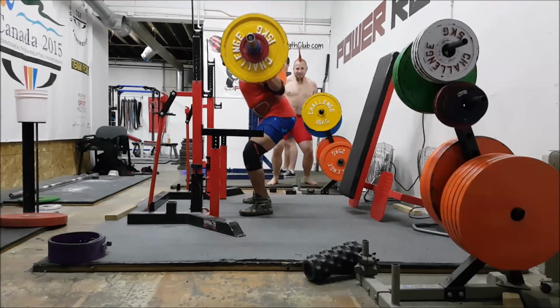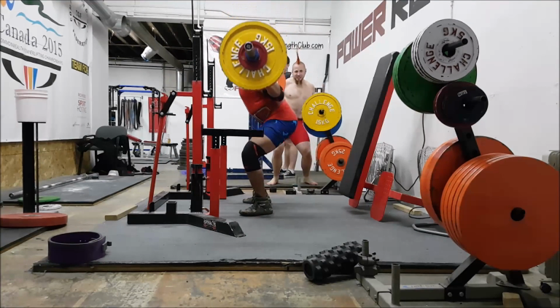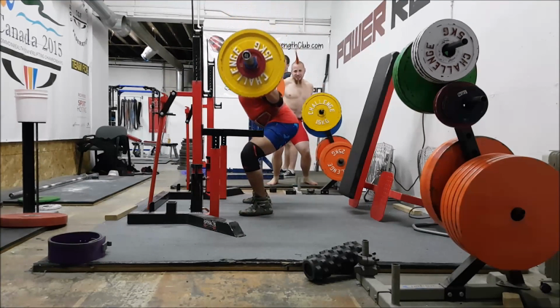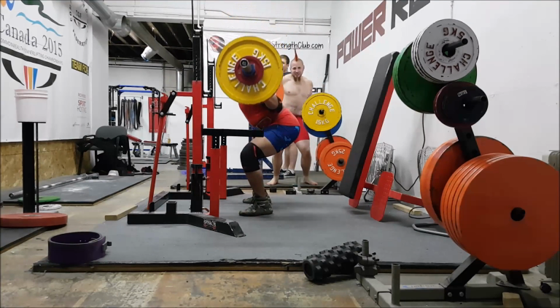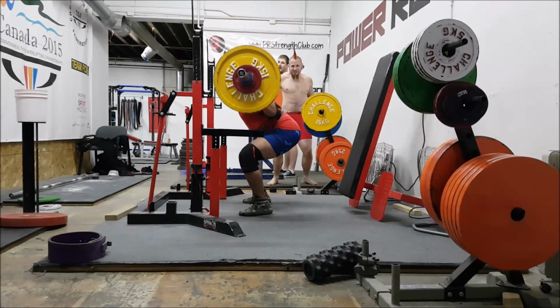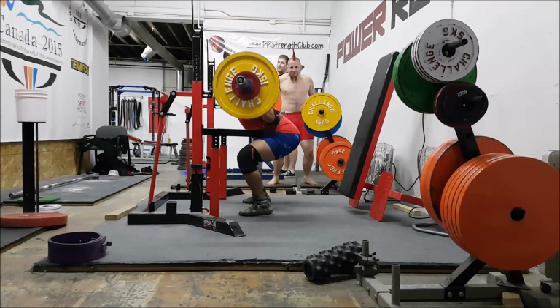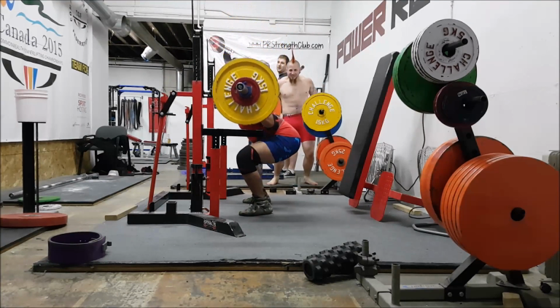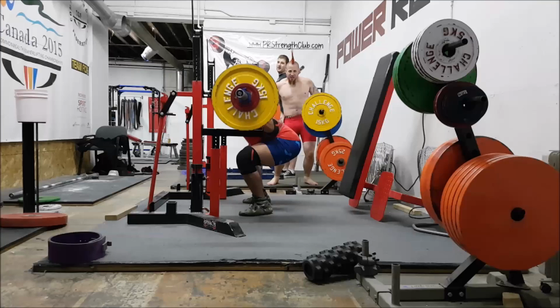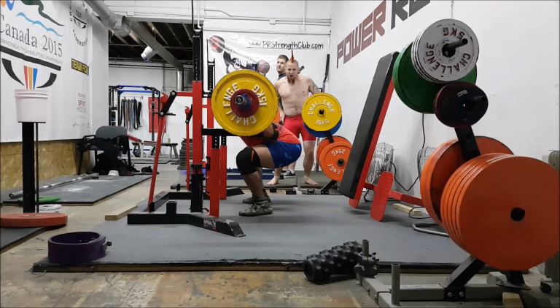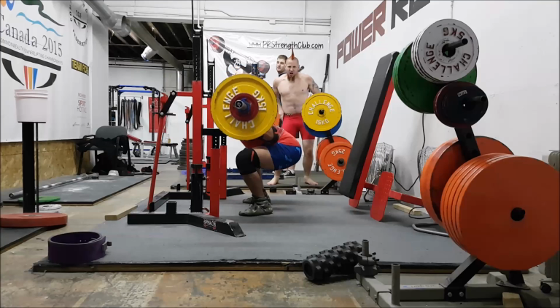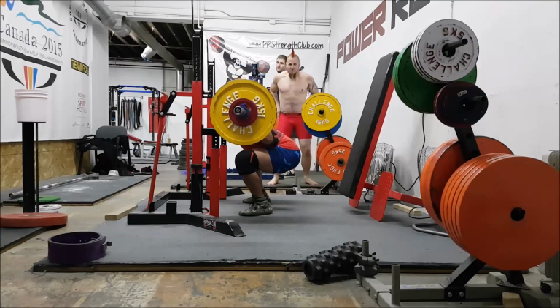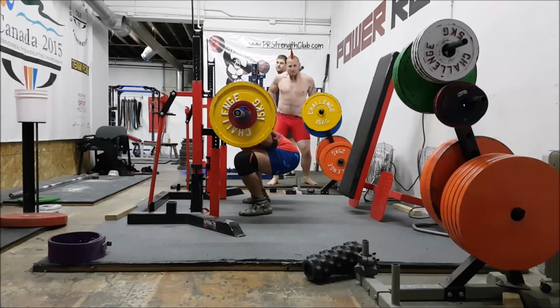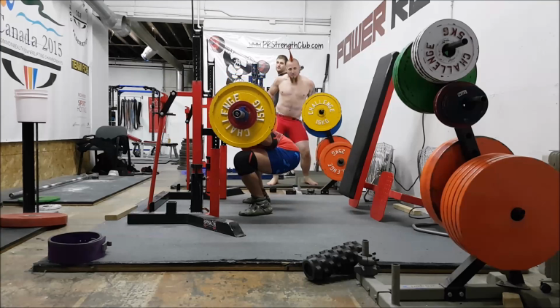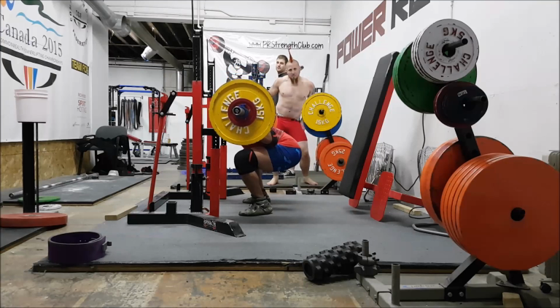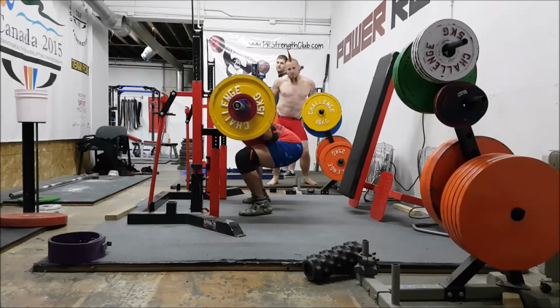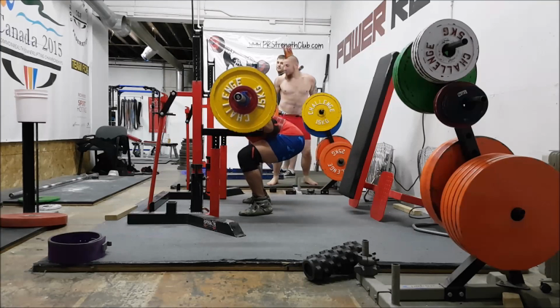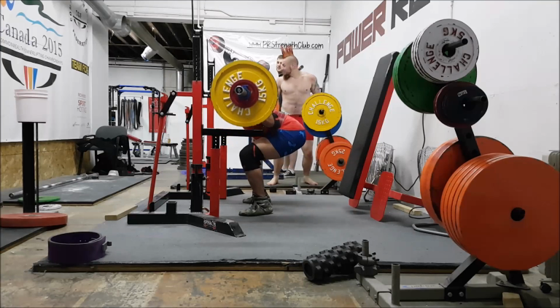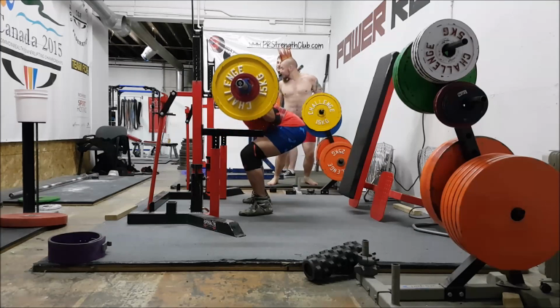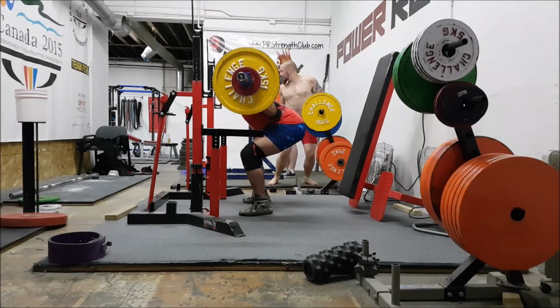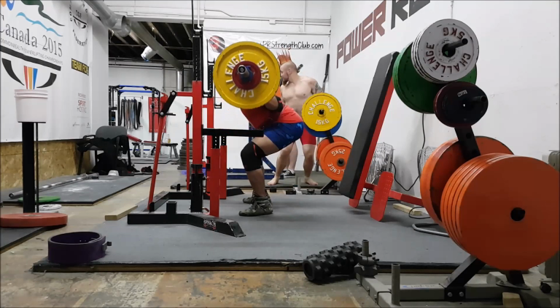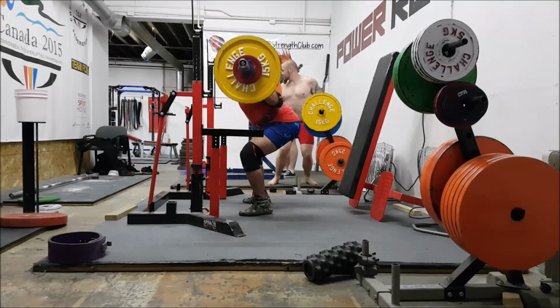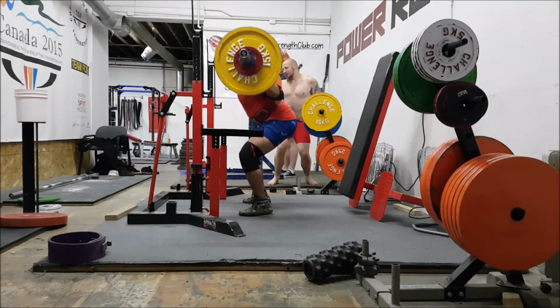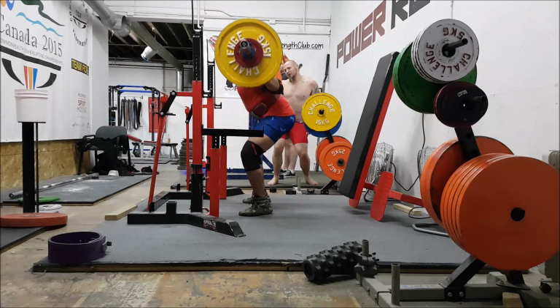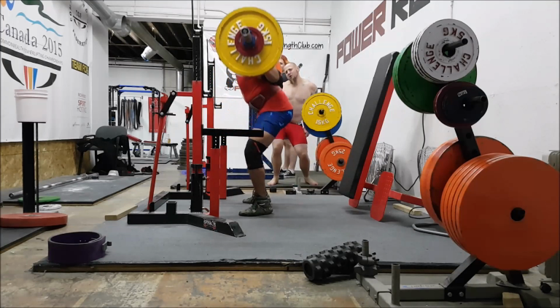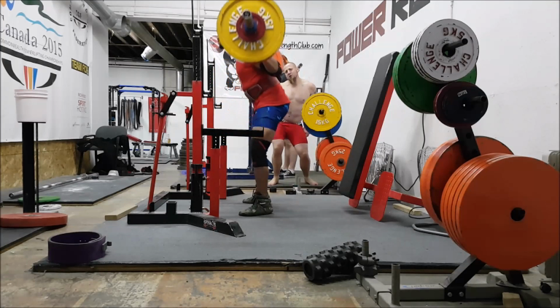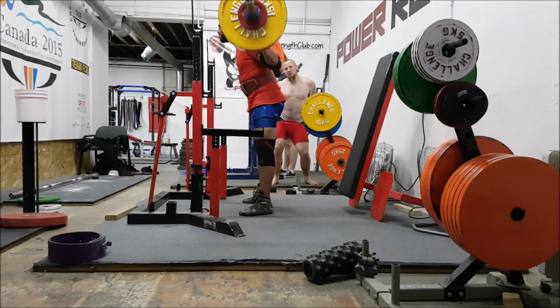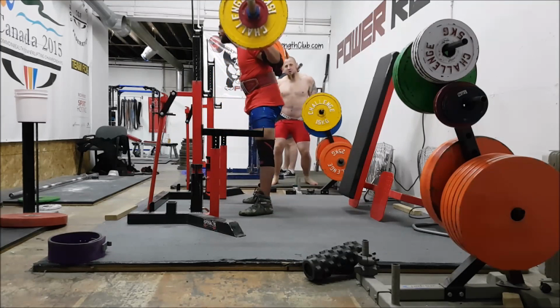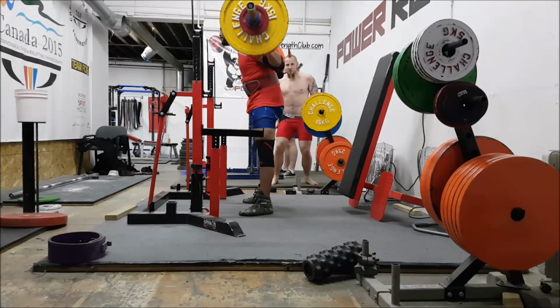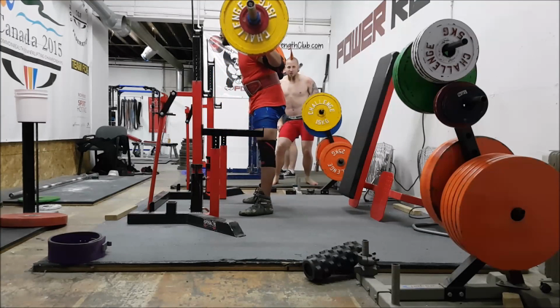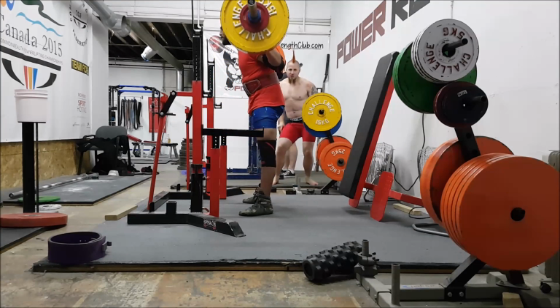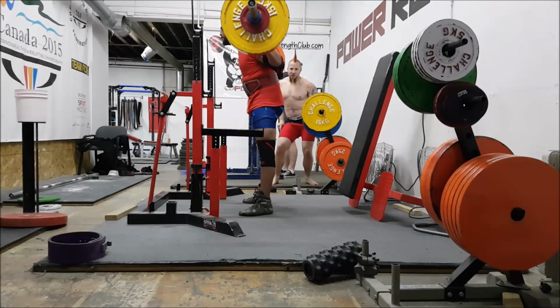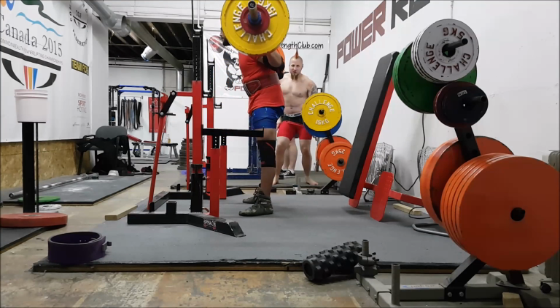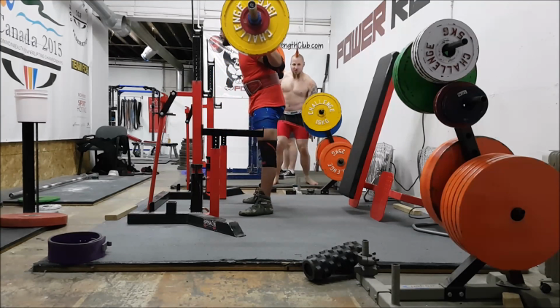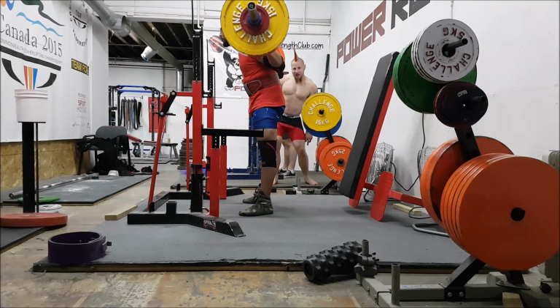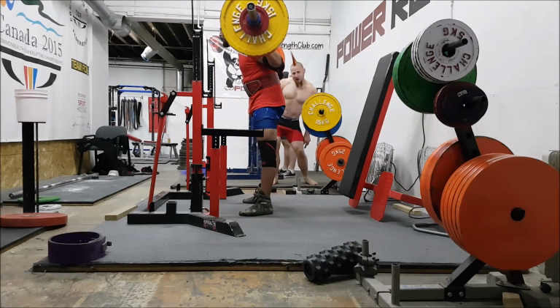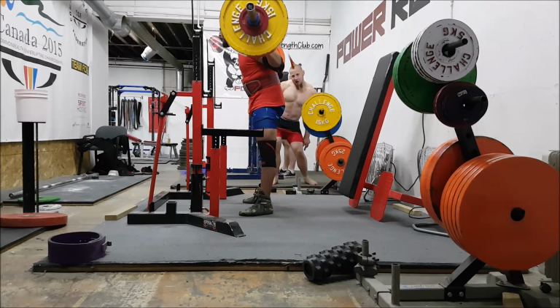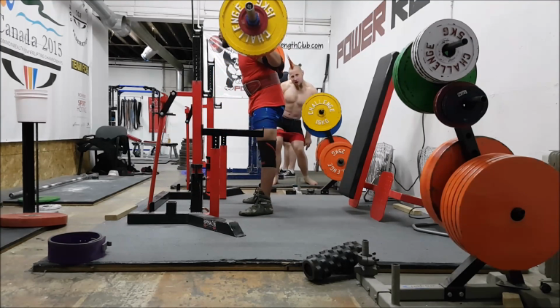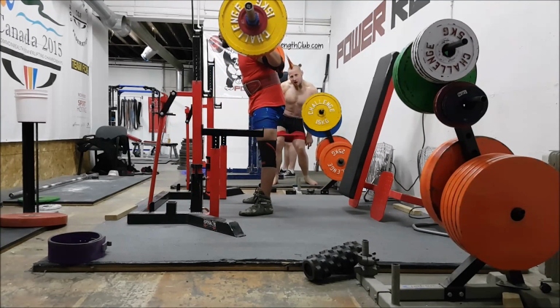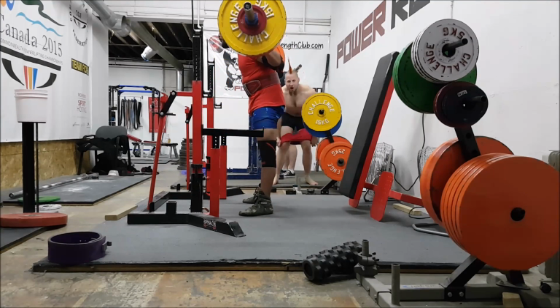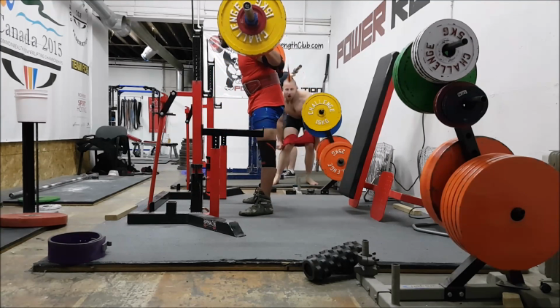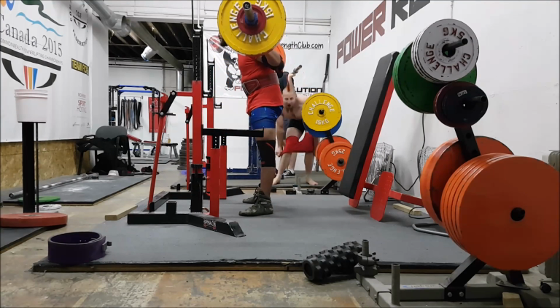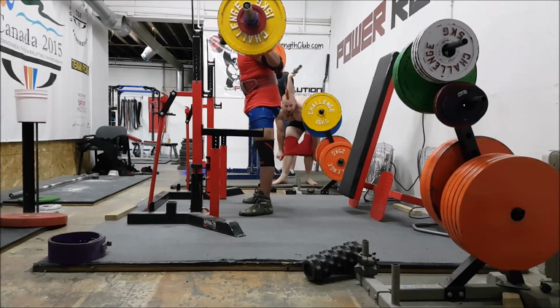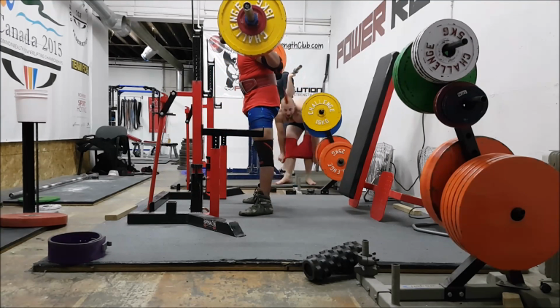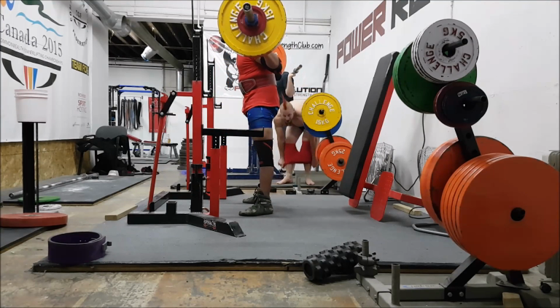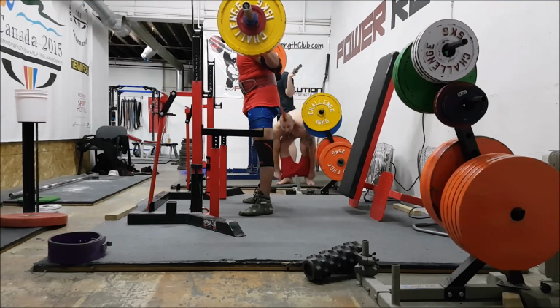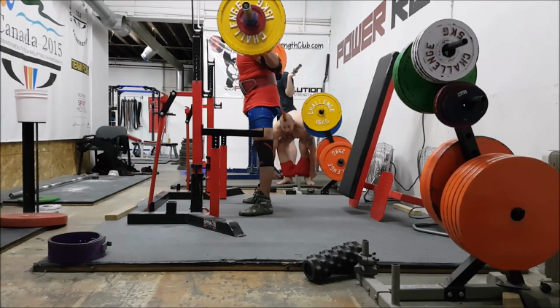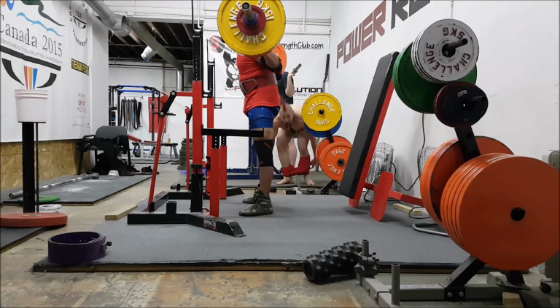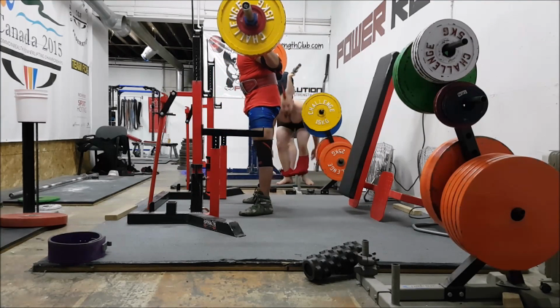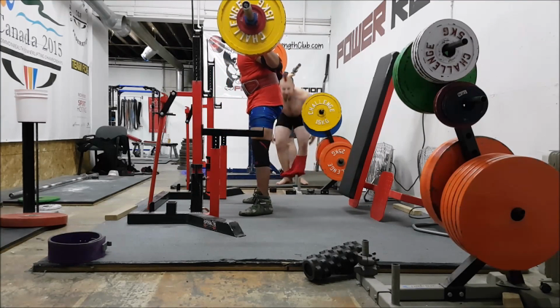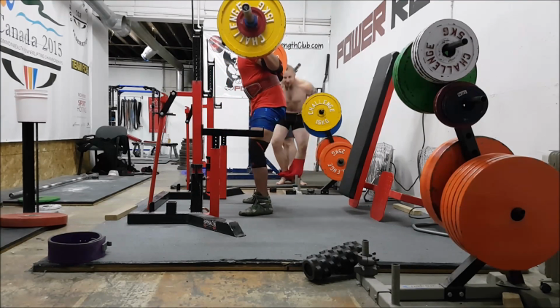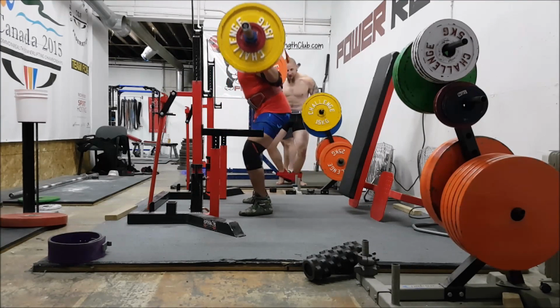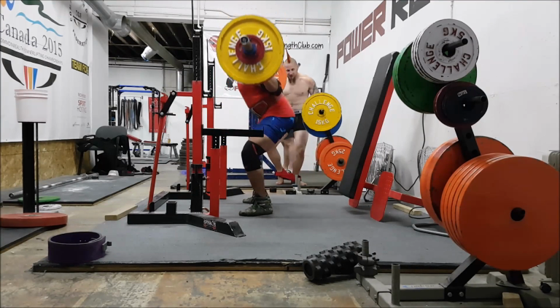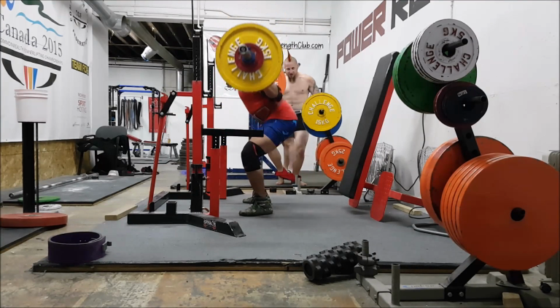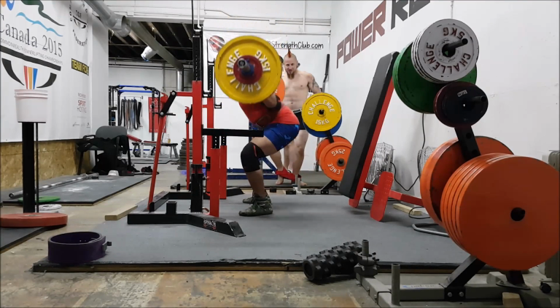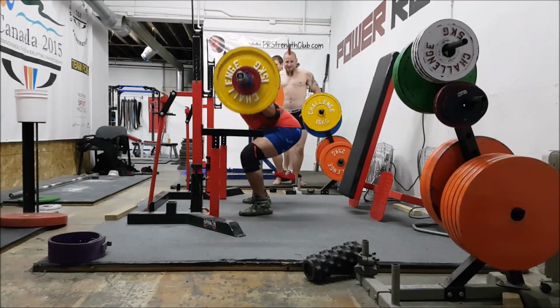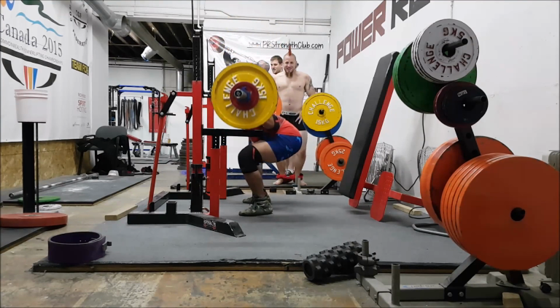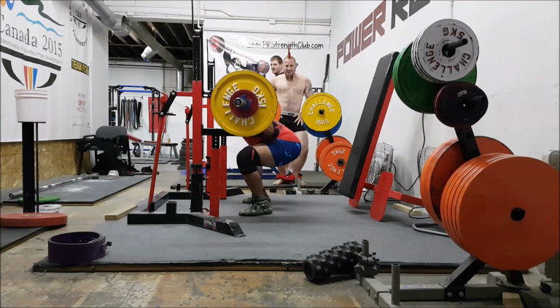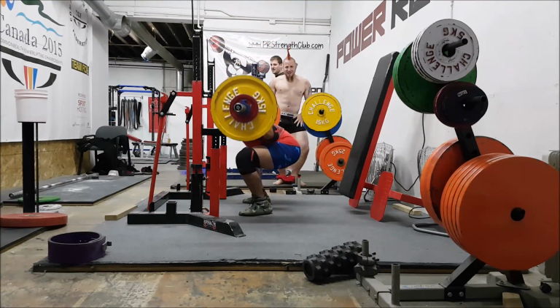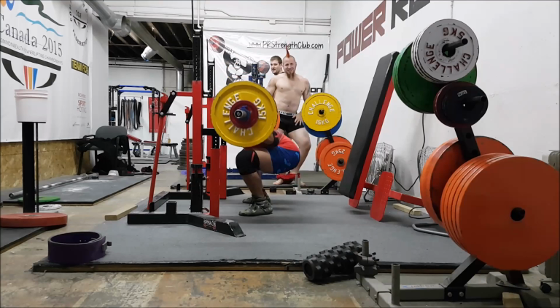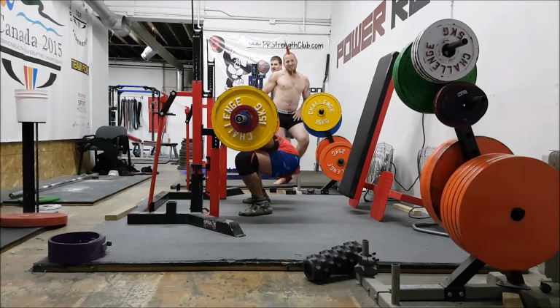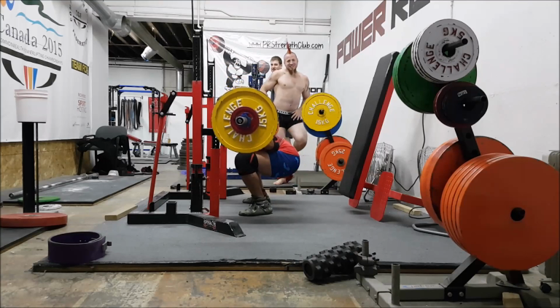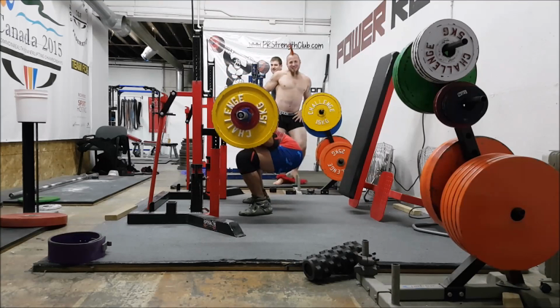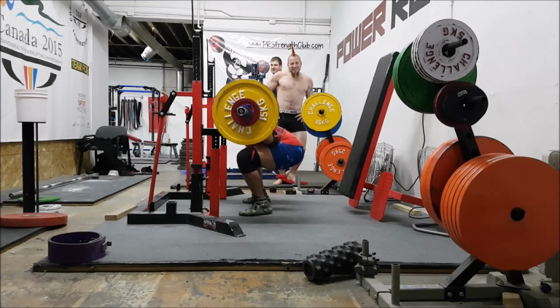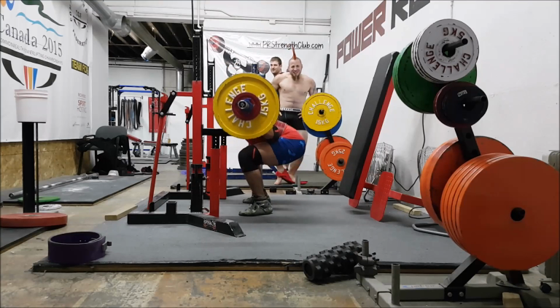It just honestly feels a million times better and I'm super happy with it. My training partner in the background being a dork.